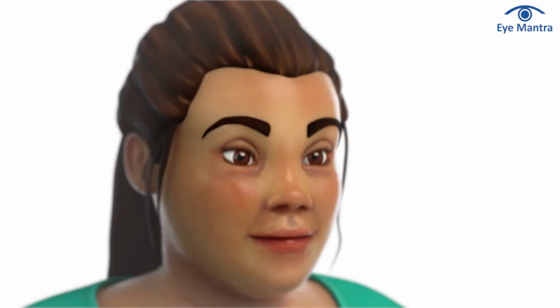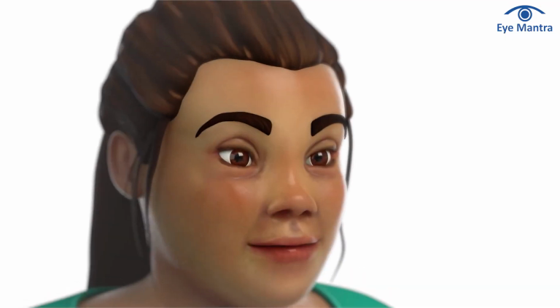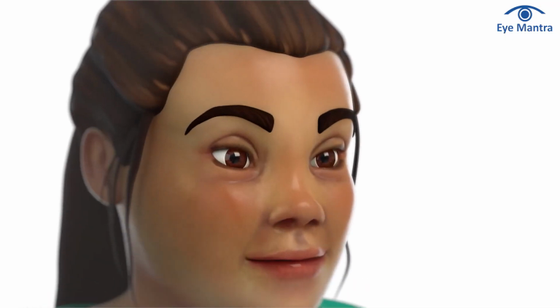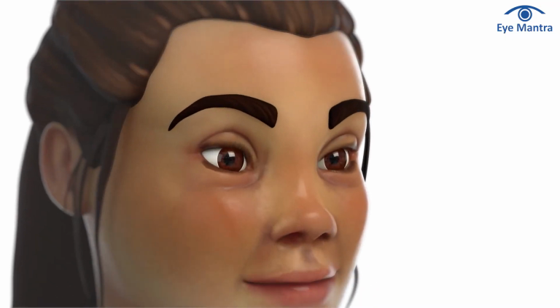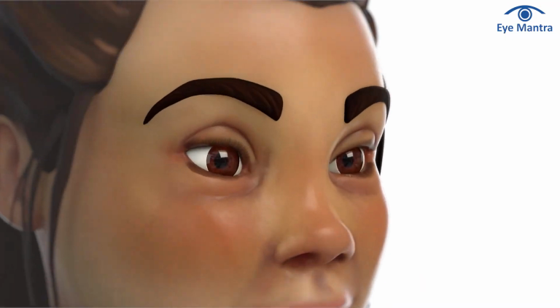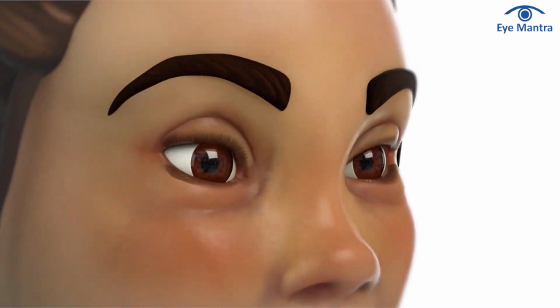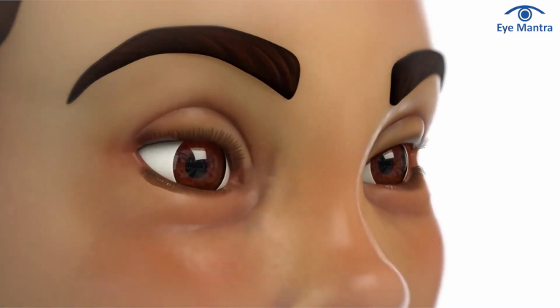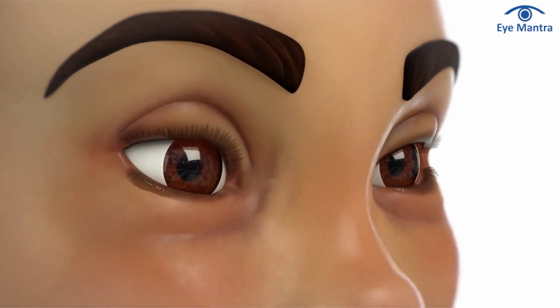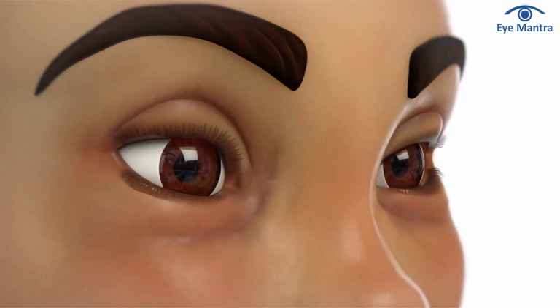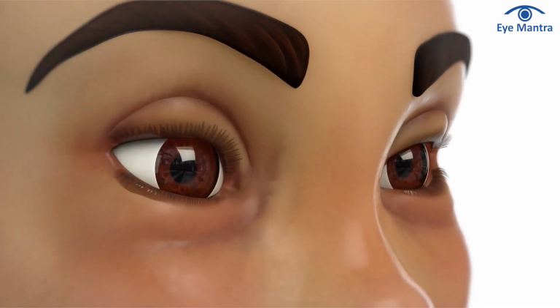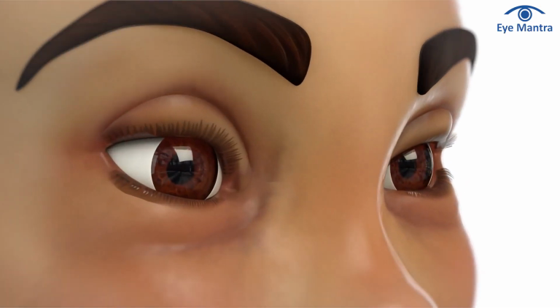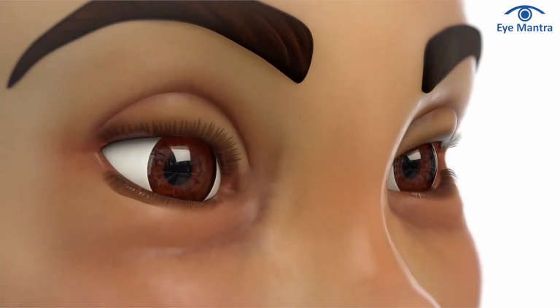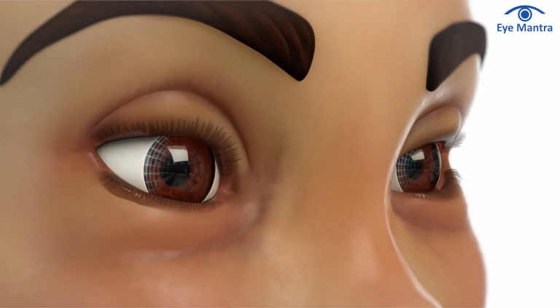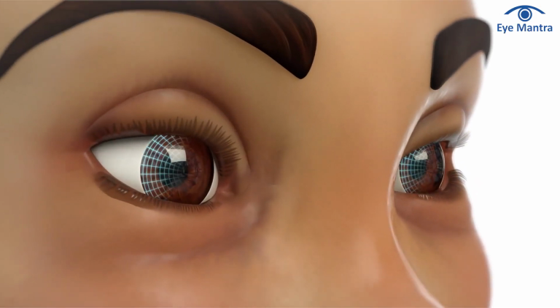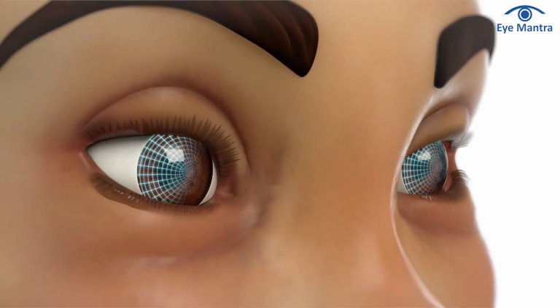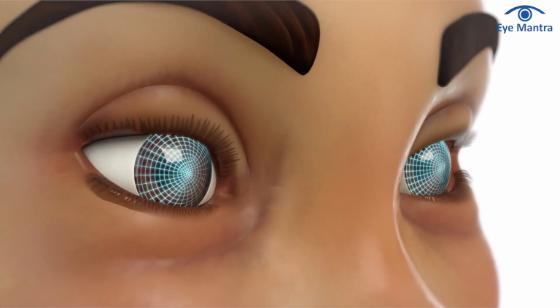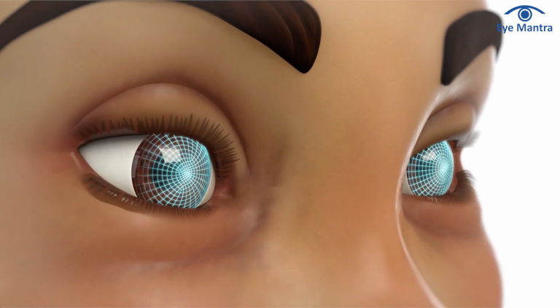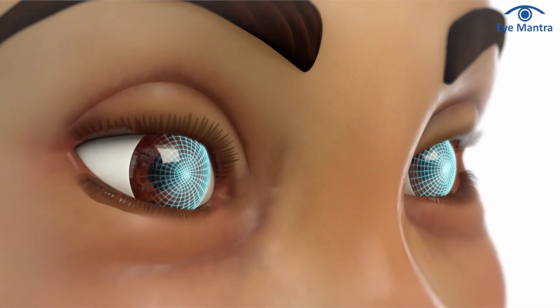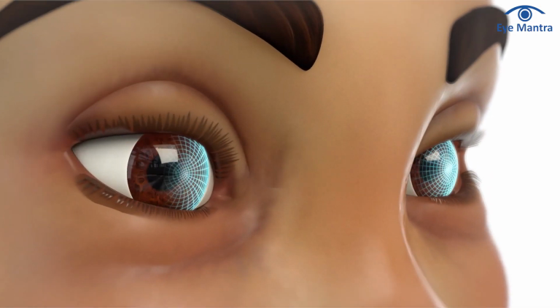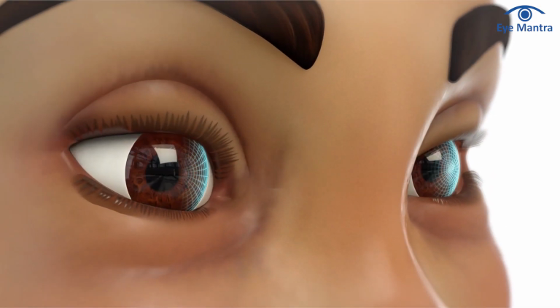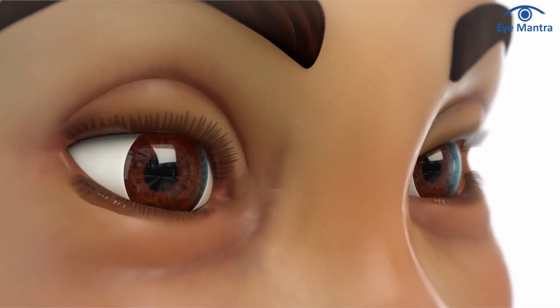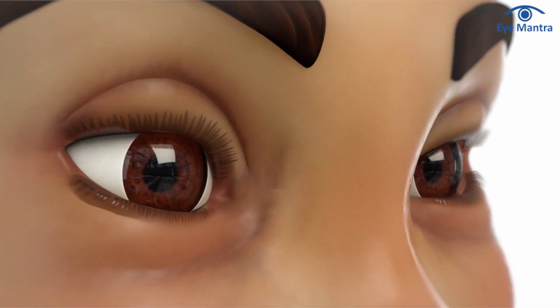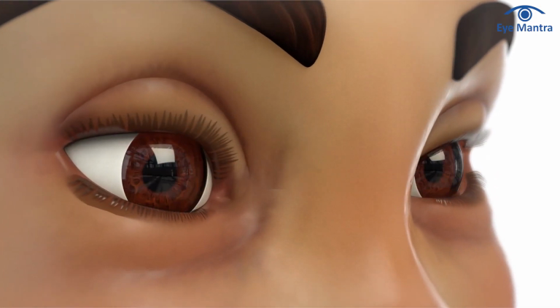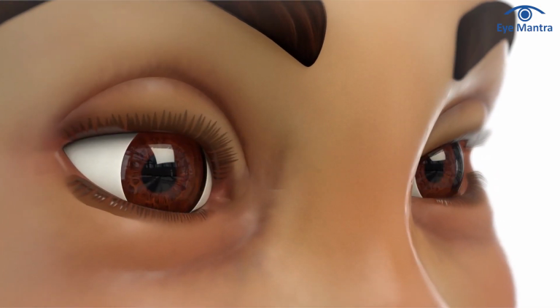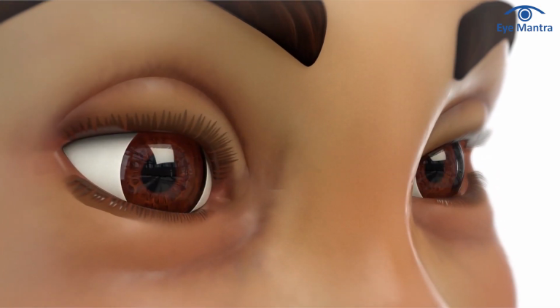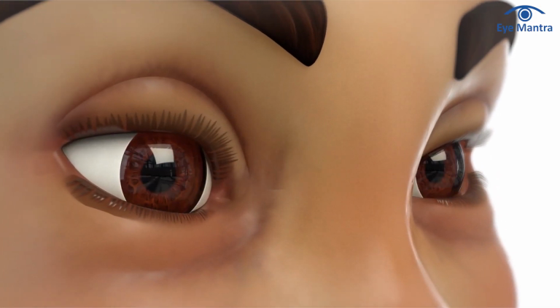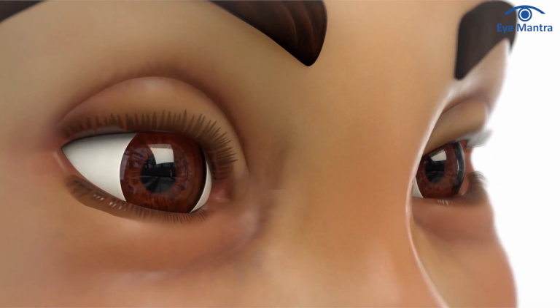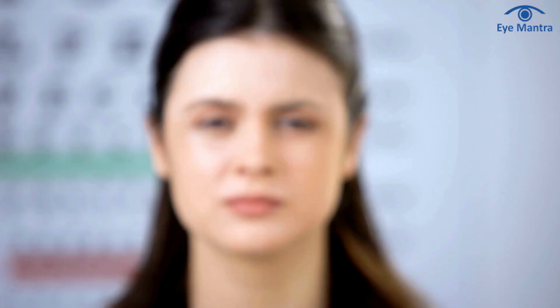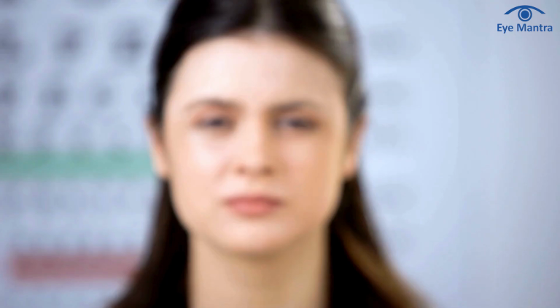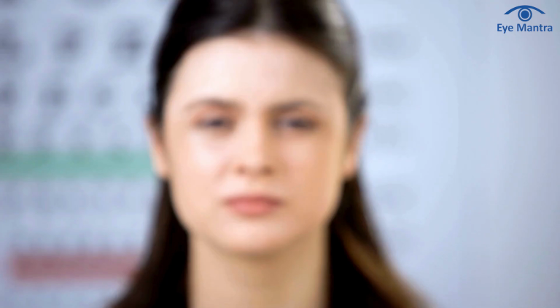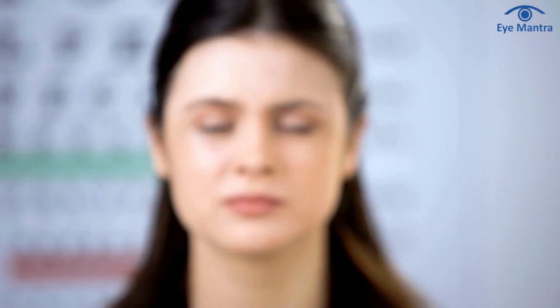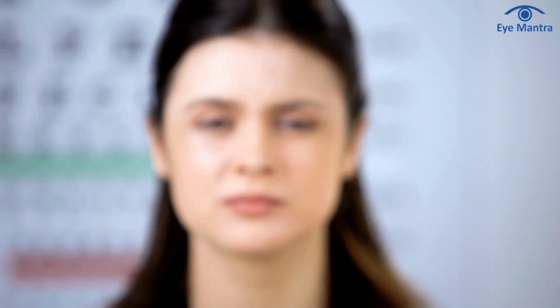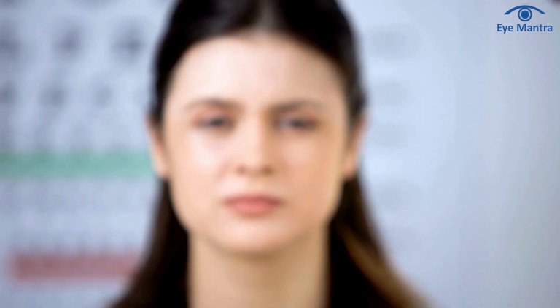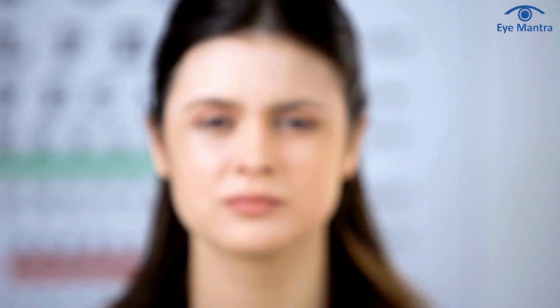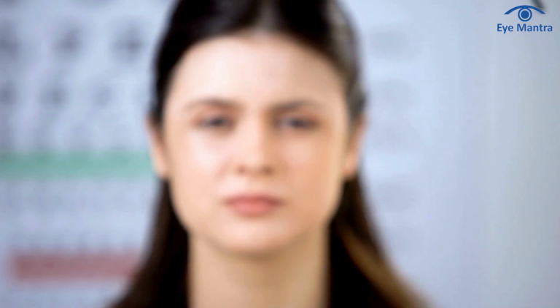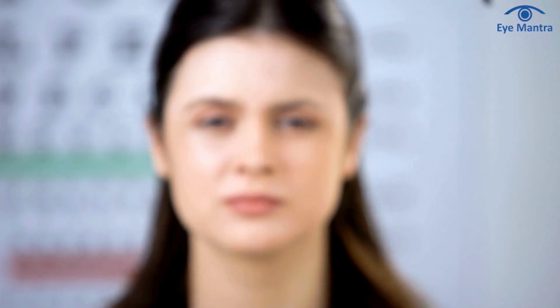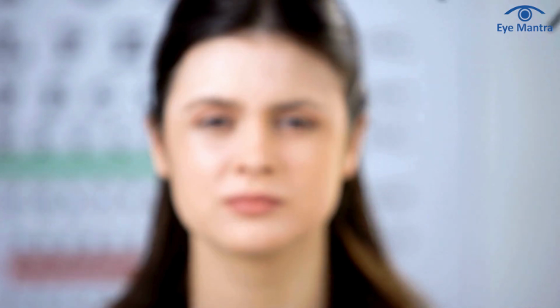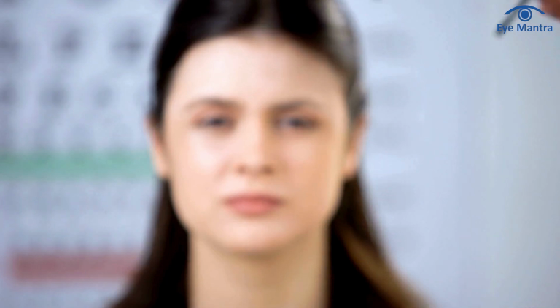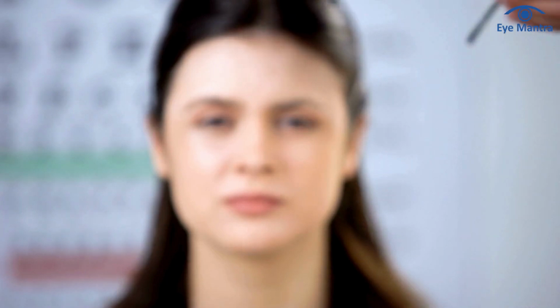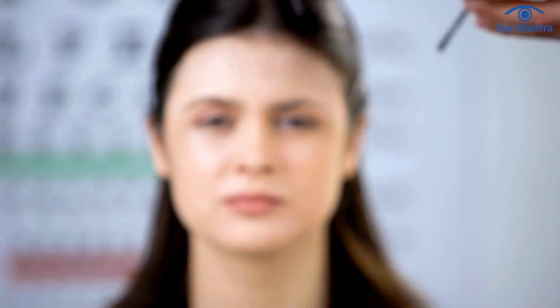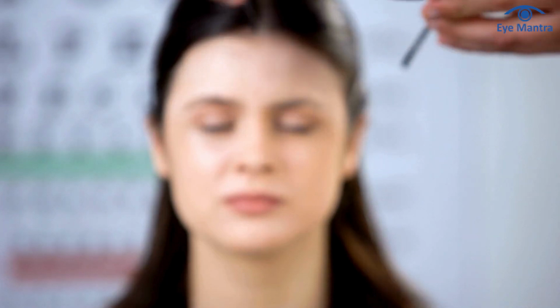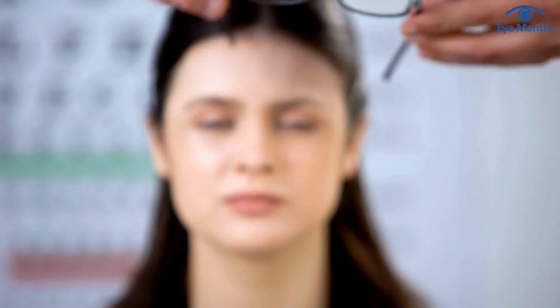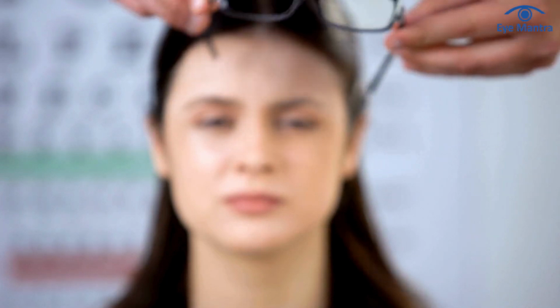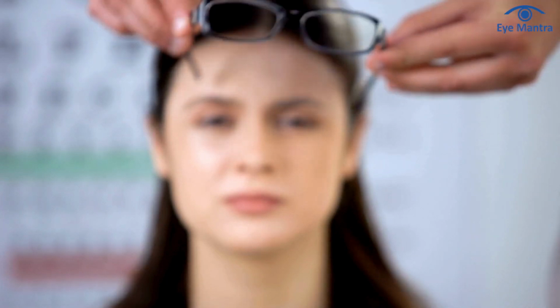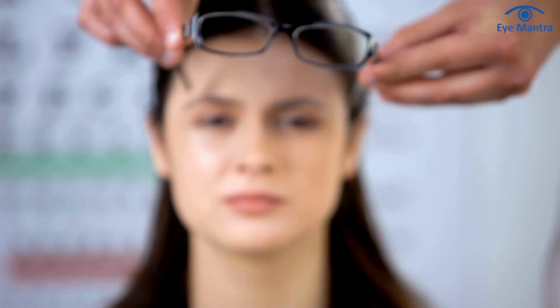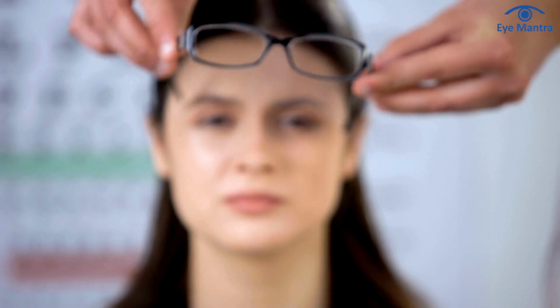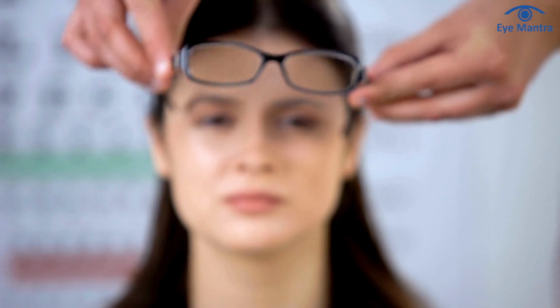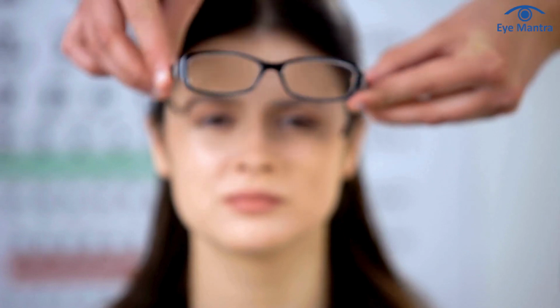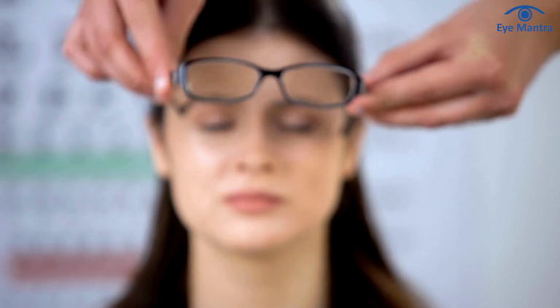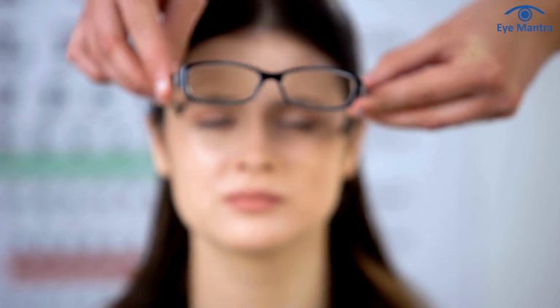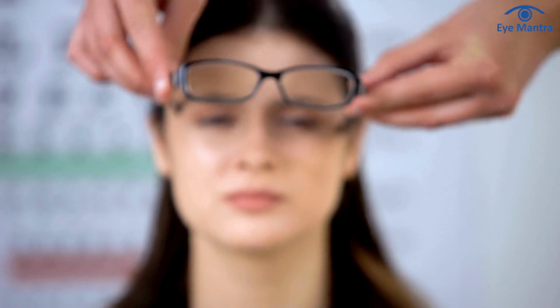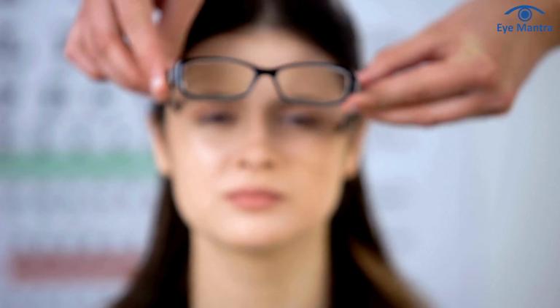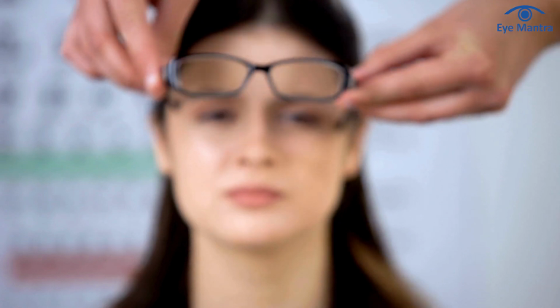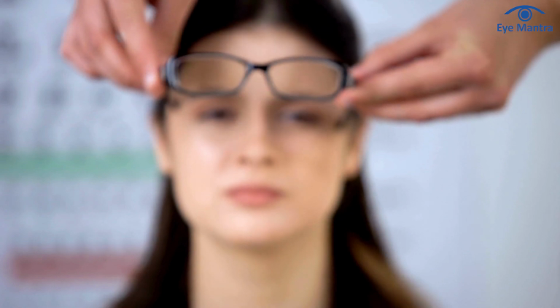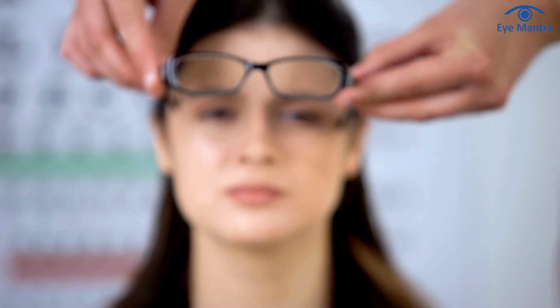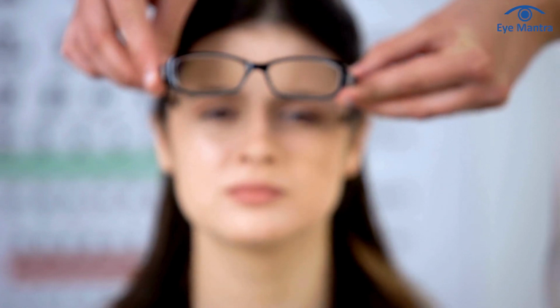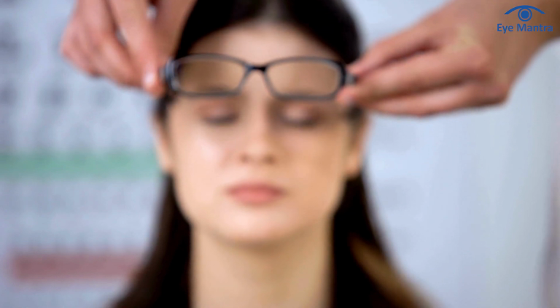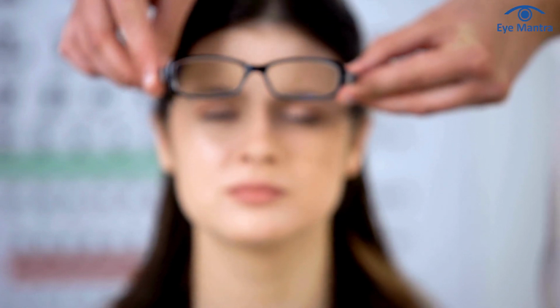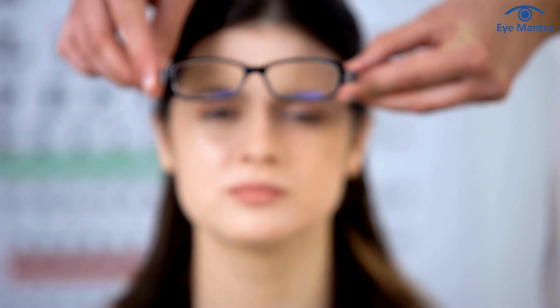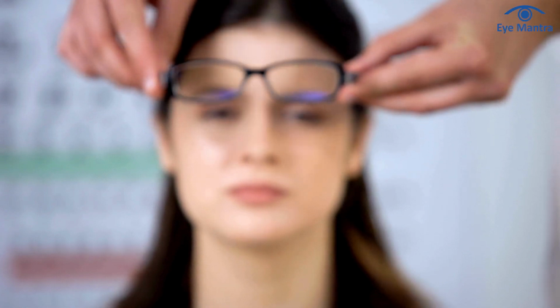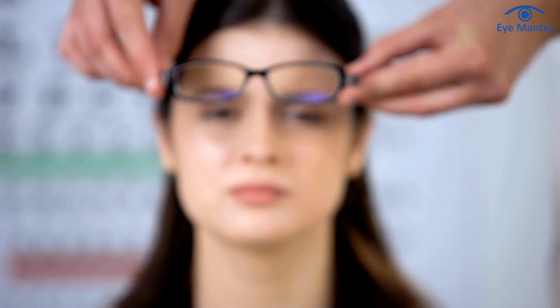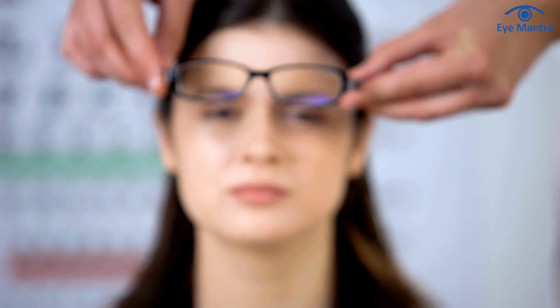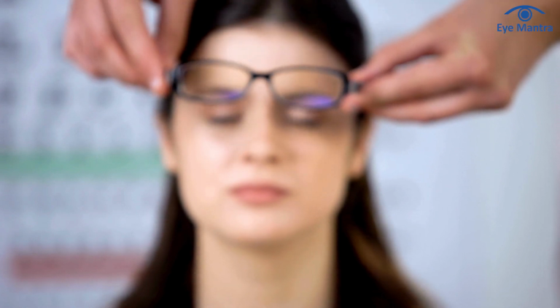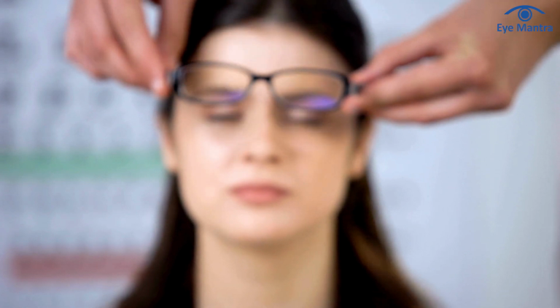While C3R stops the progression of keratoconus, it does not improve the vision or quality of vision lost due to keratoconus.